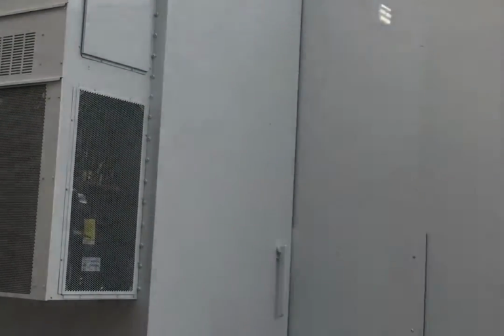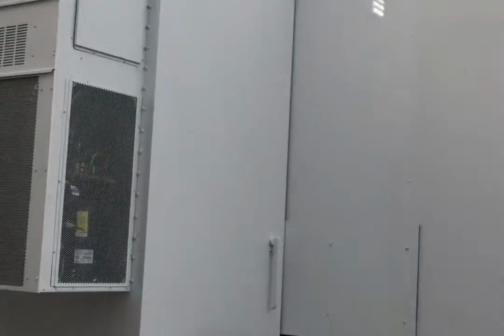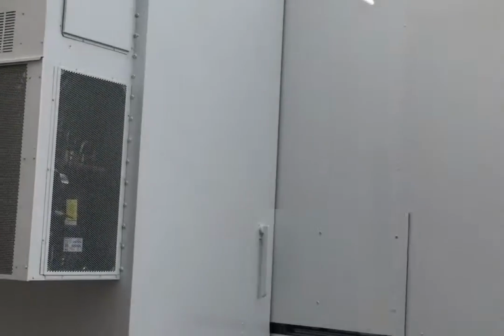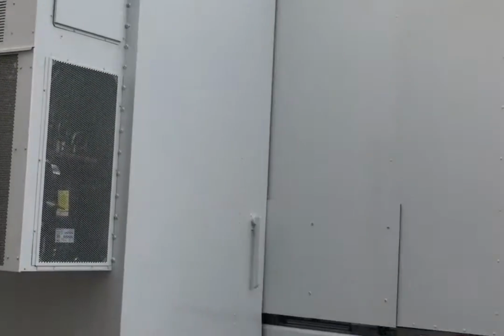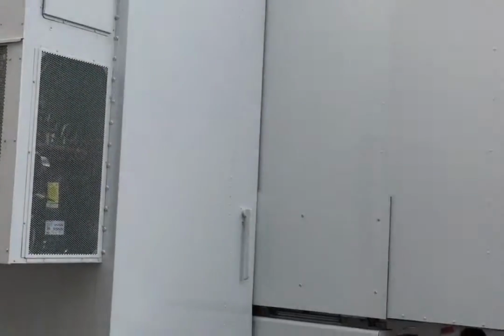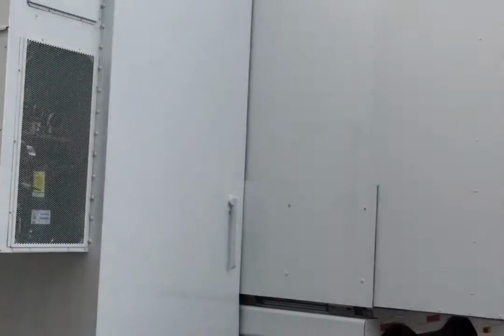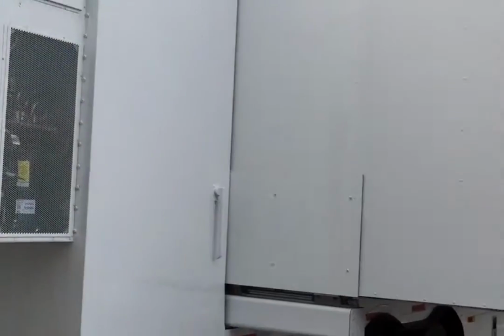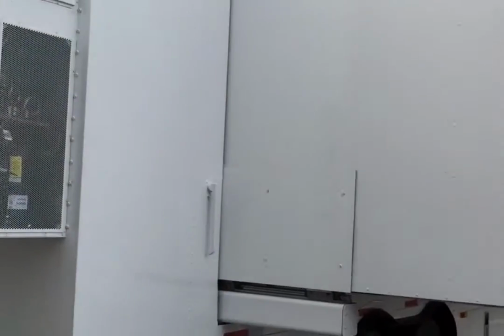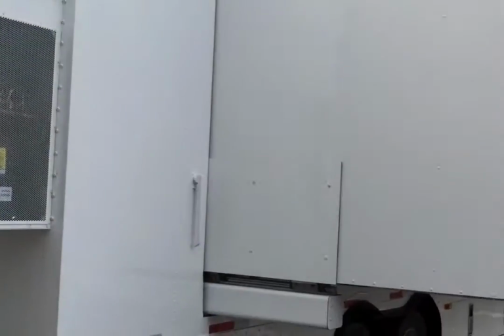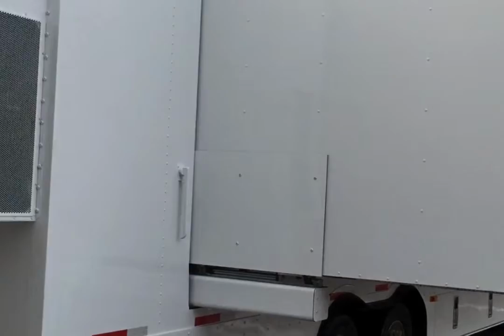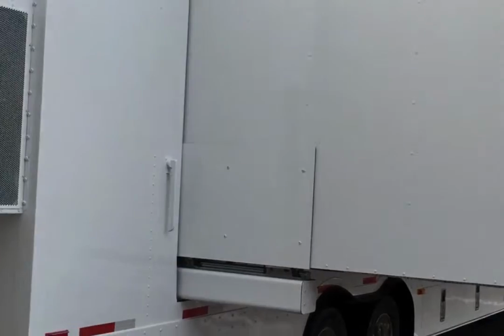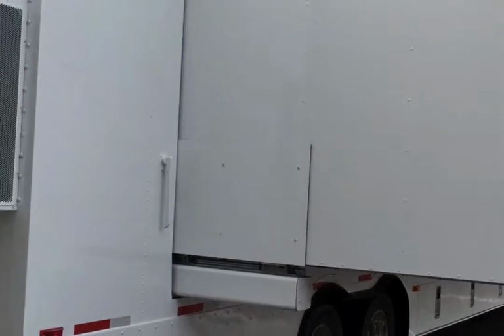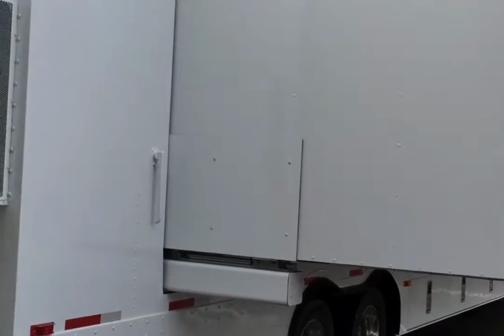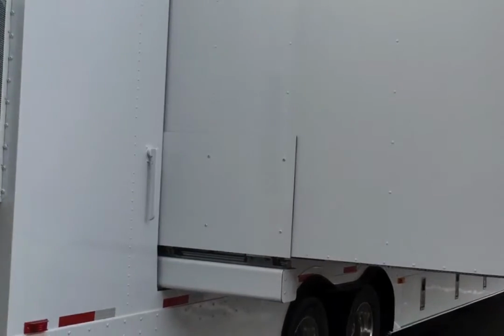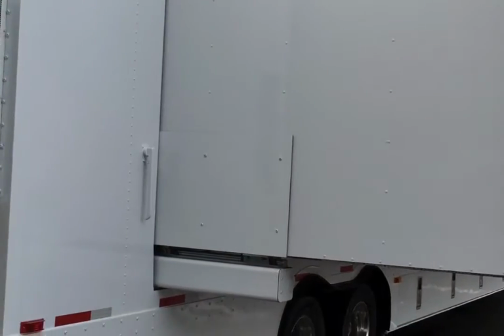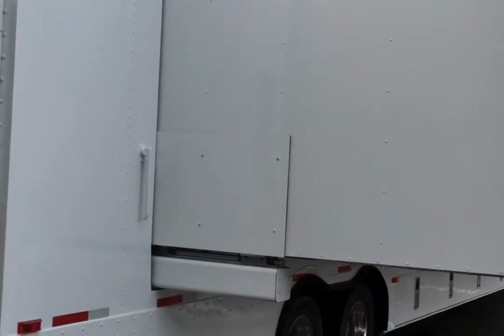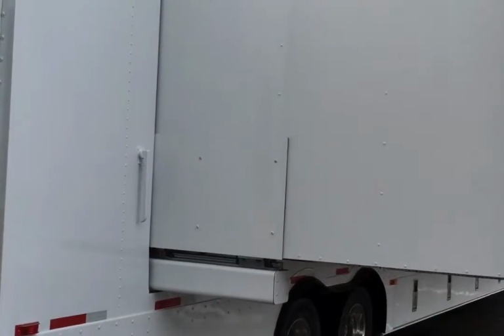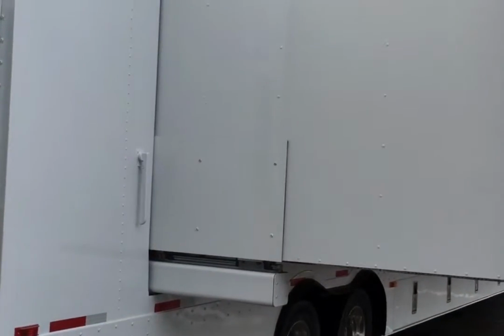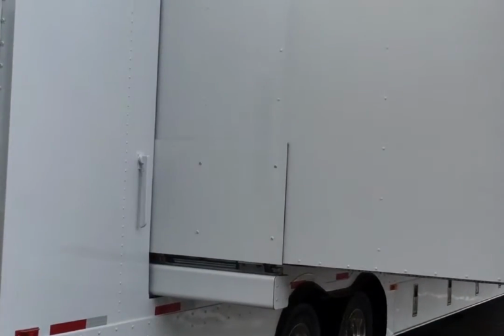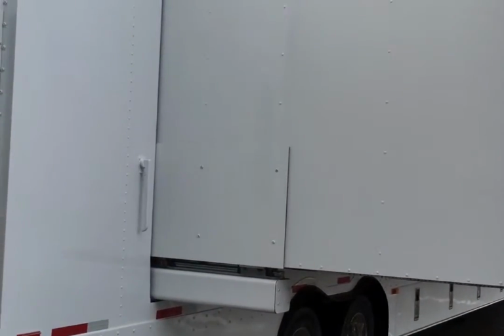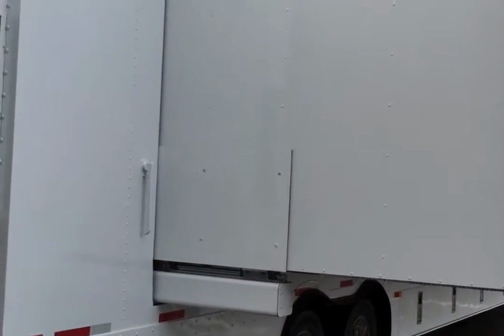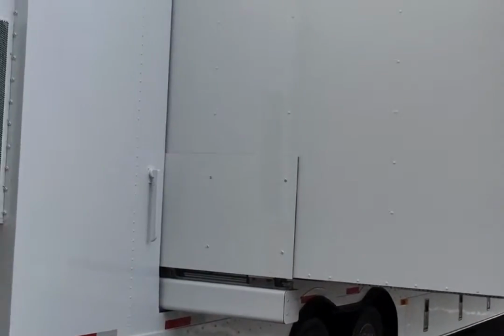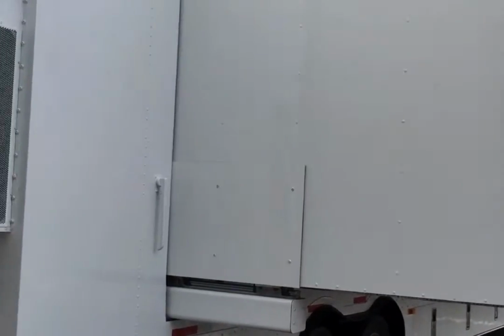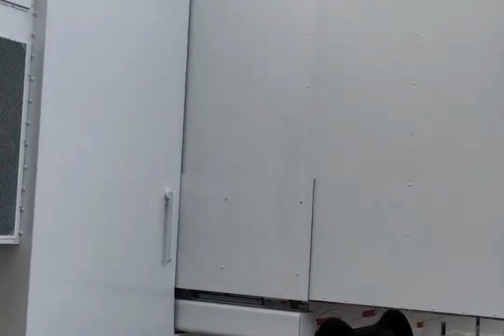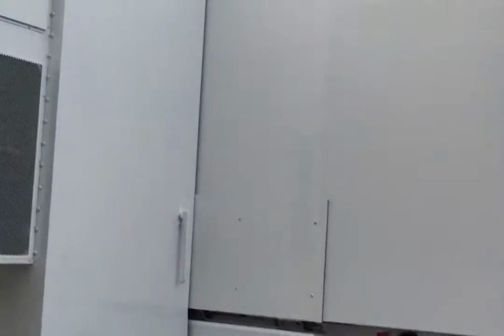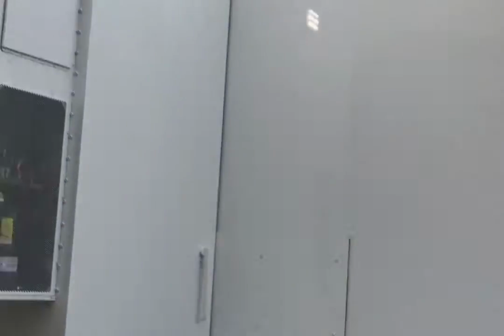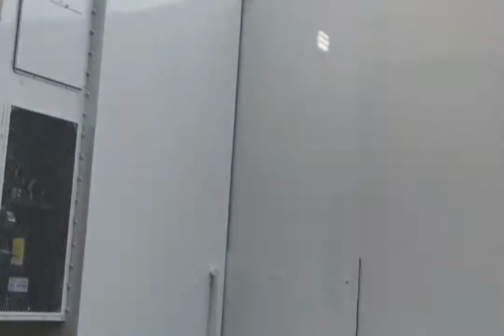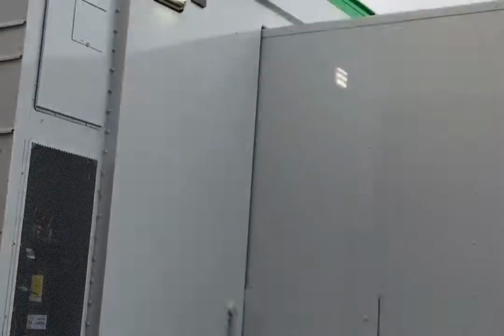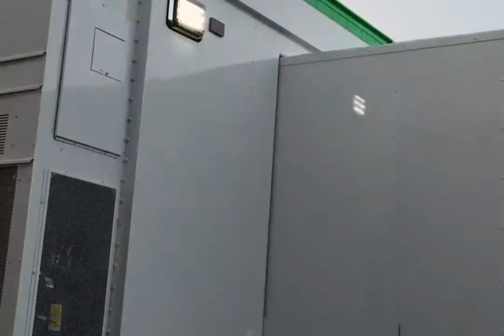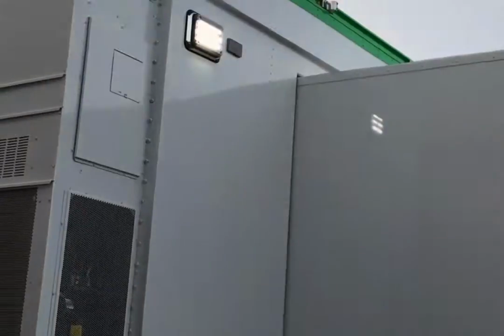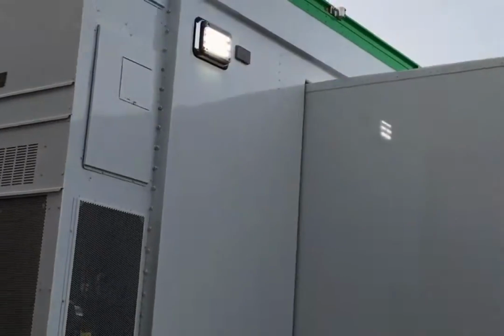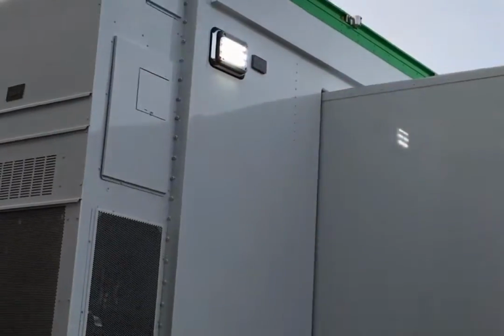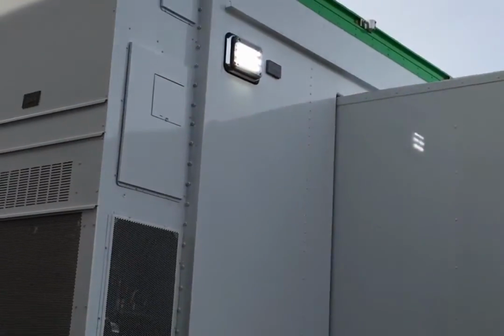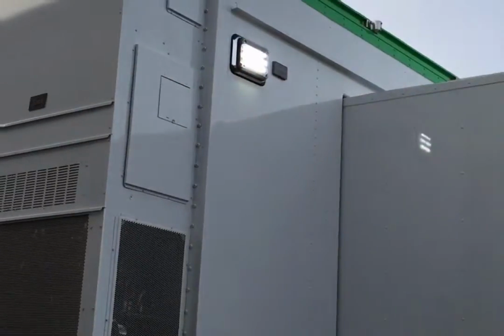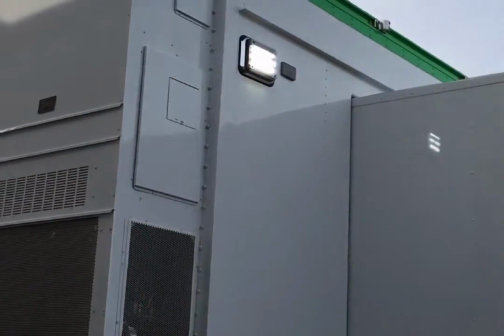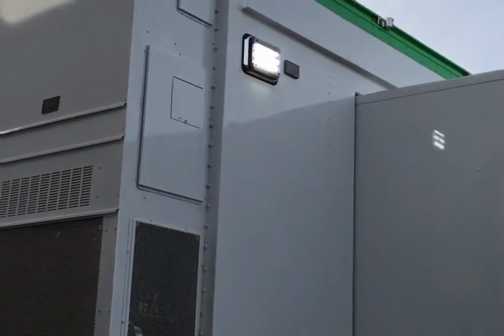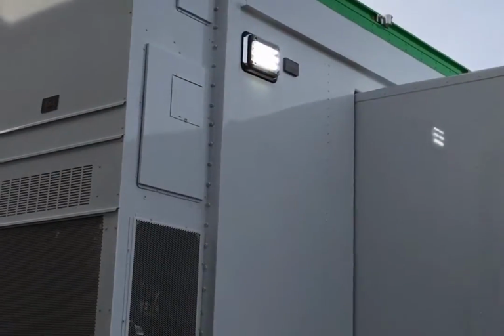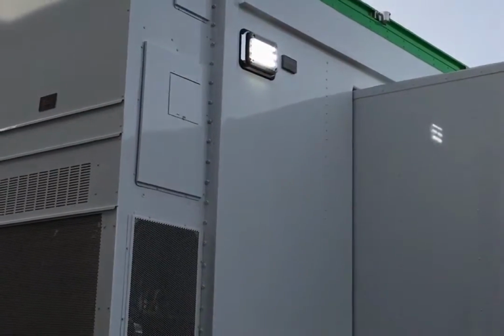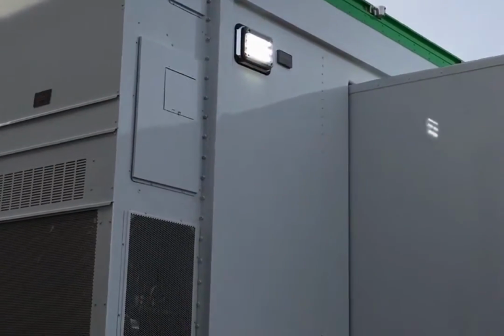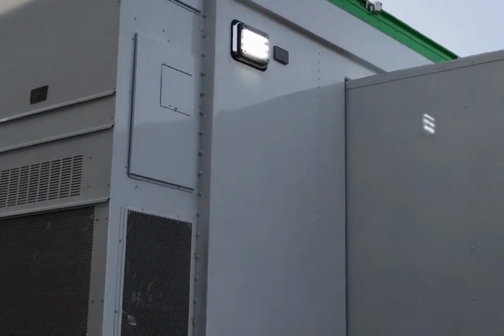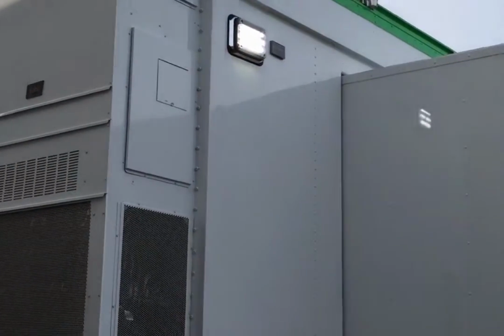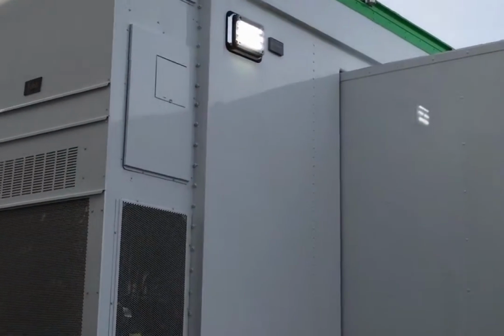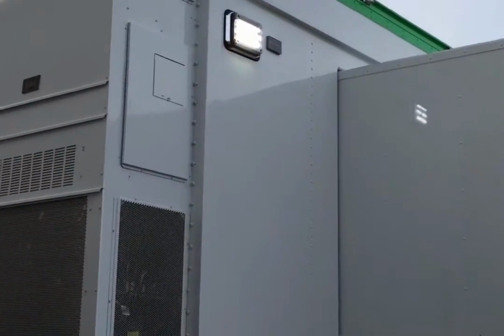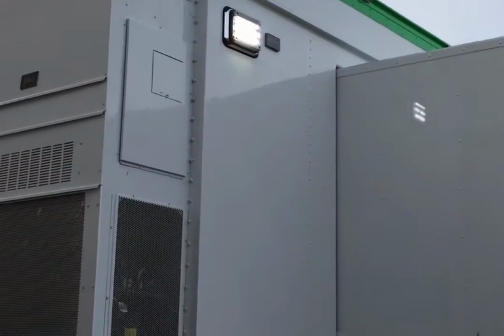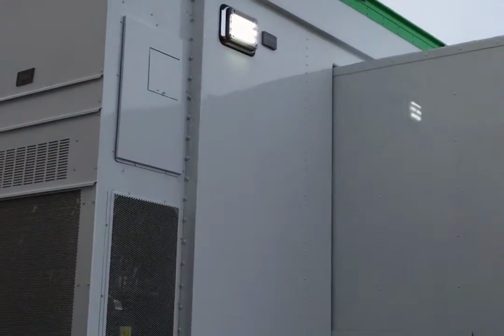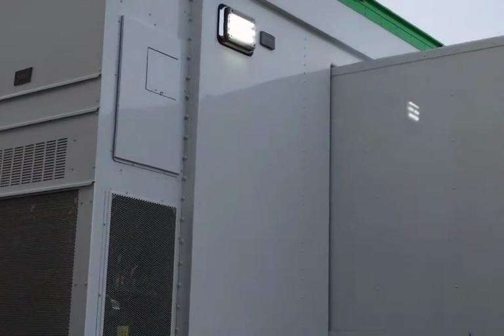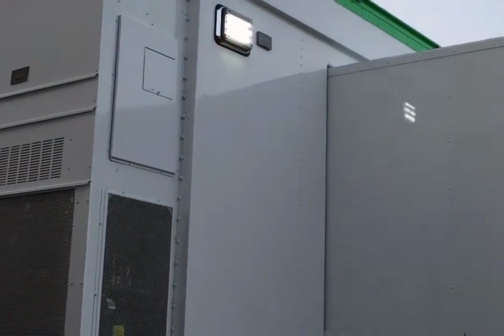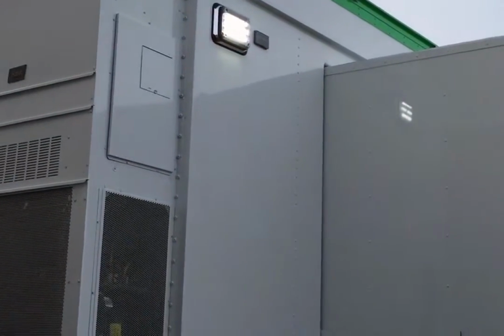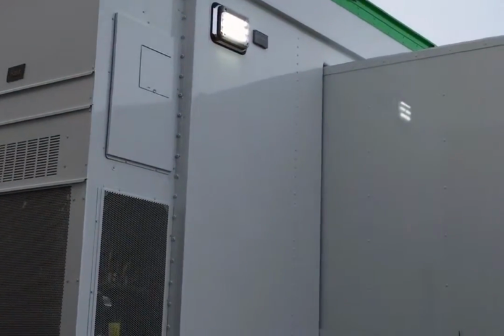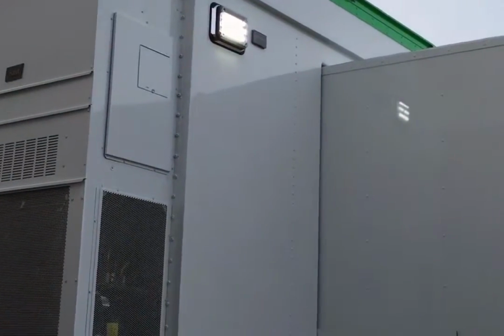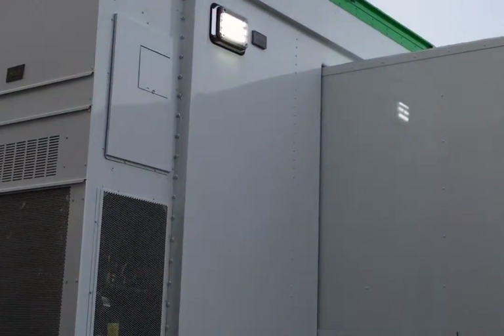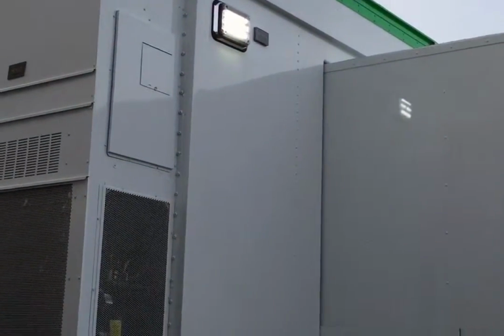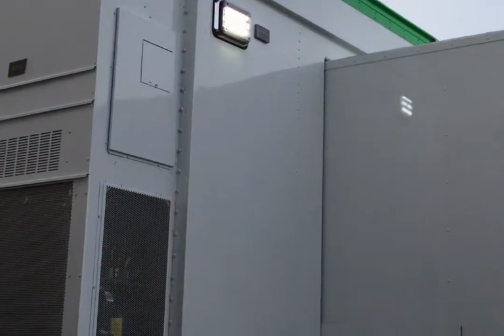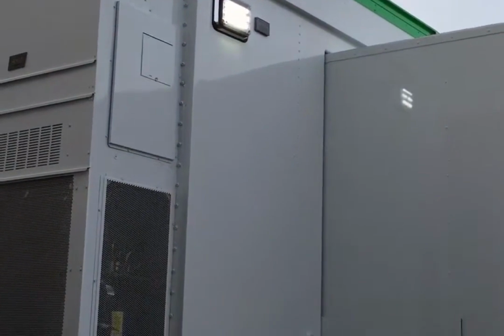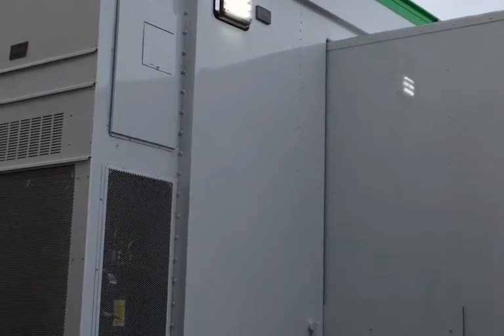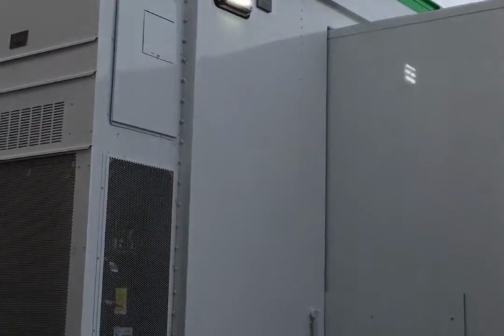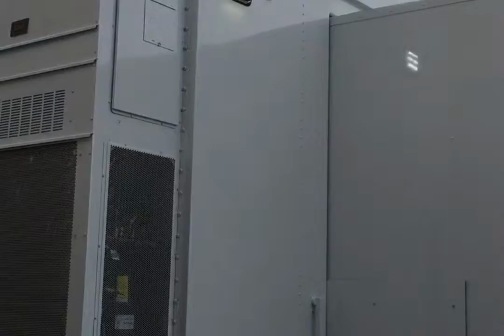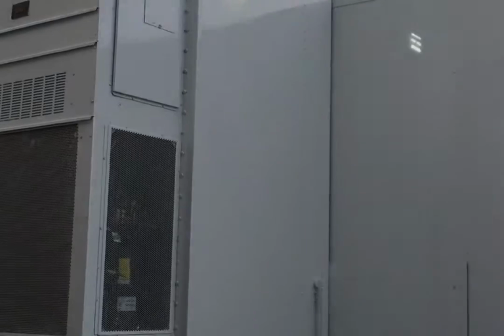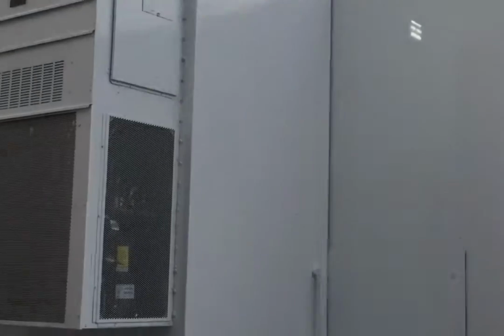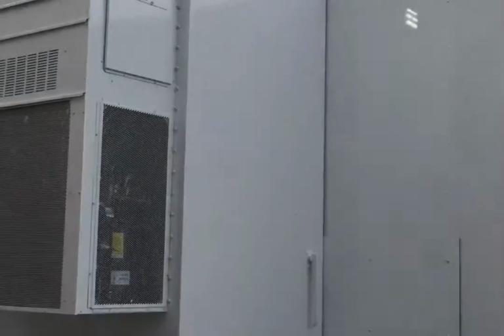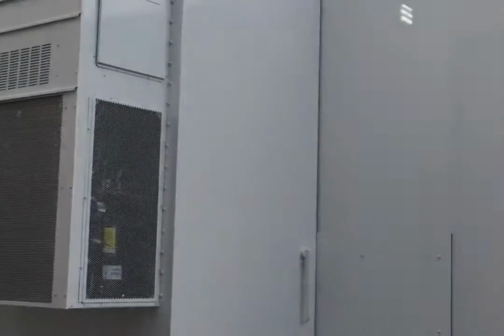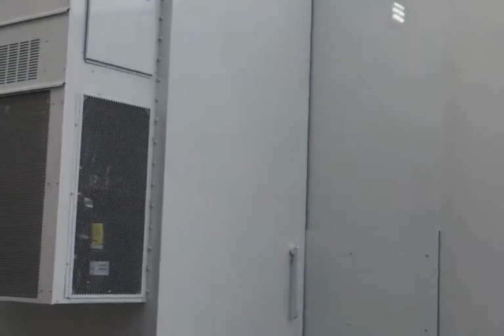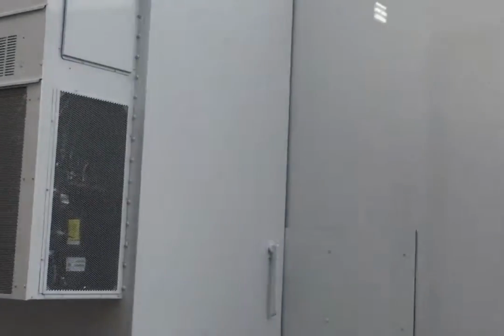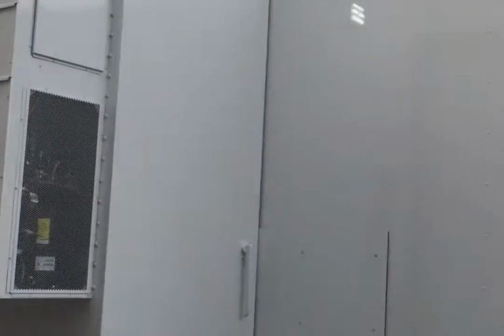They set up really fast, and notice — no supports underneath. So that speaks to that Girling box-in-box design that we have on our trailers.